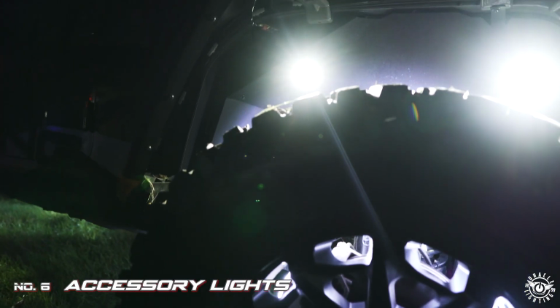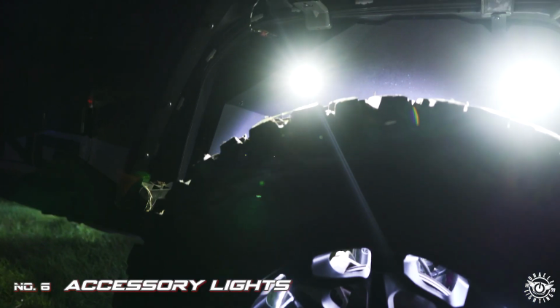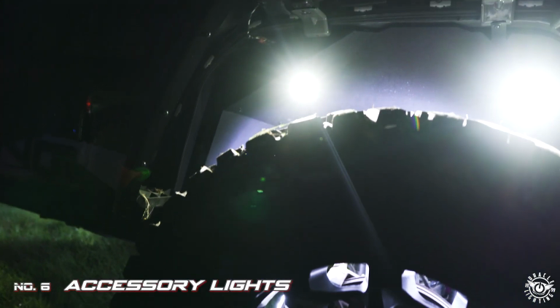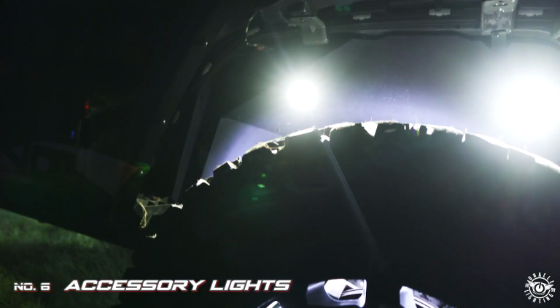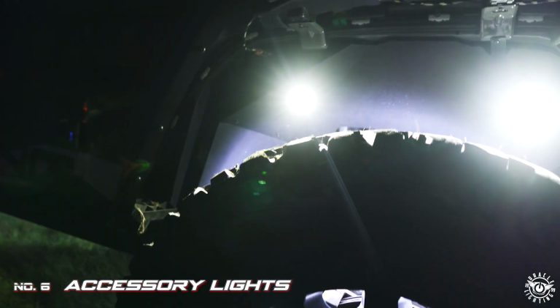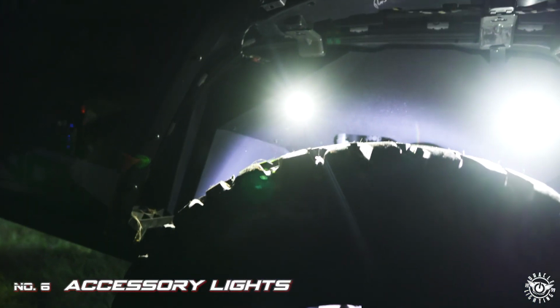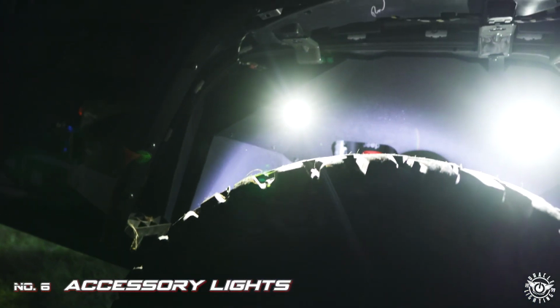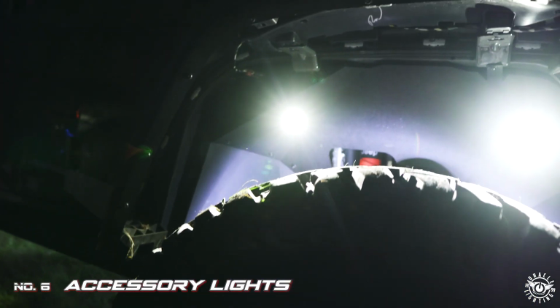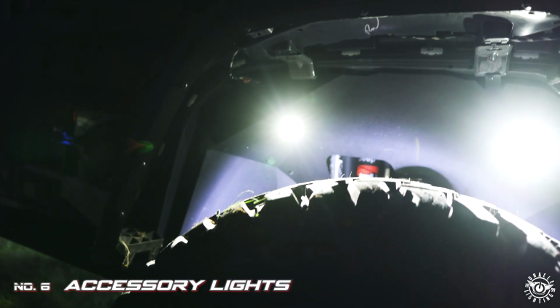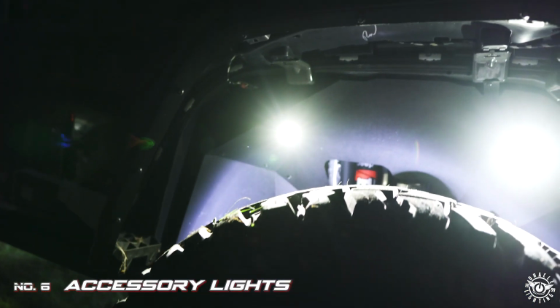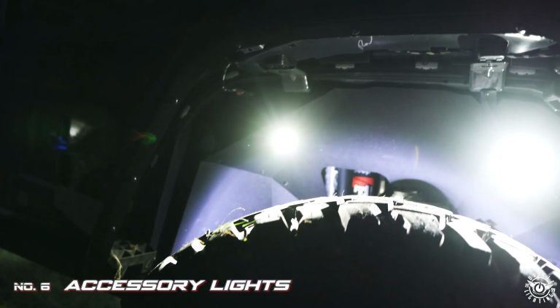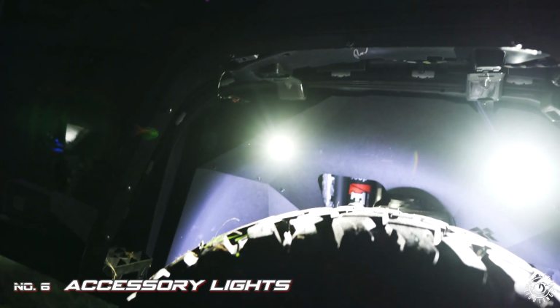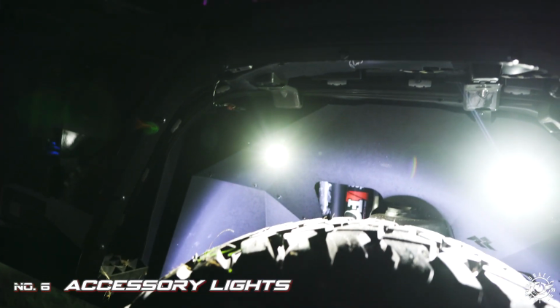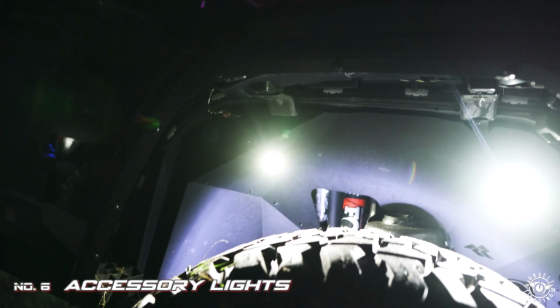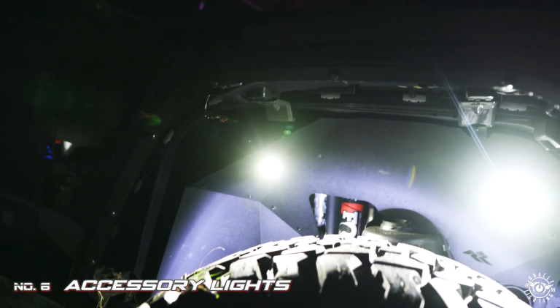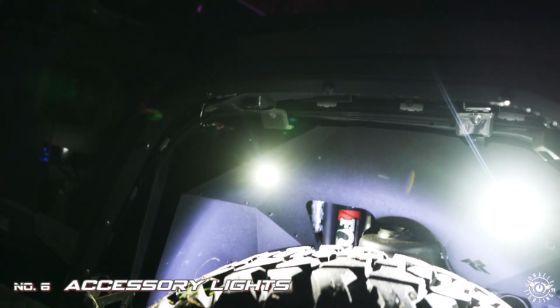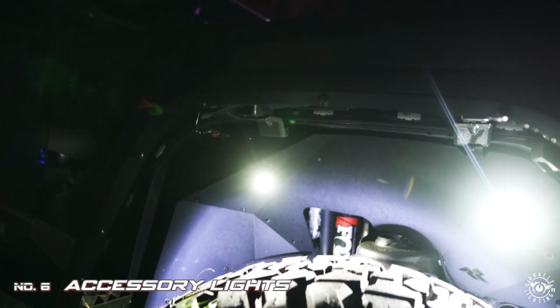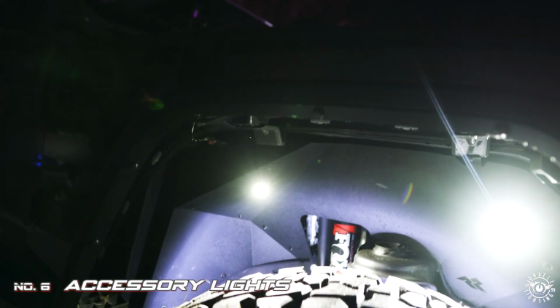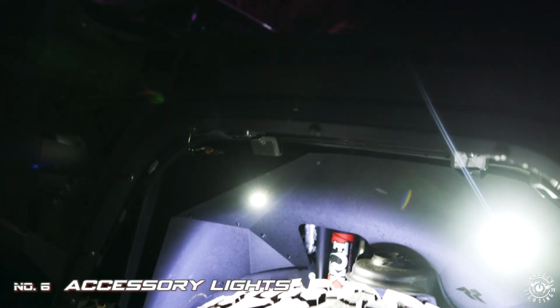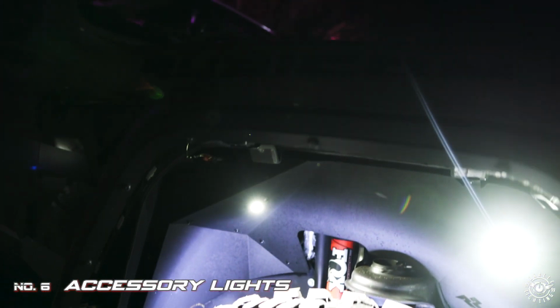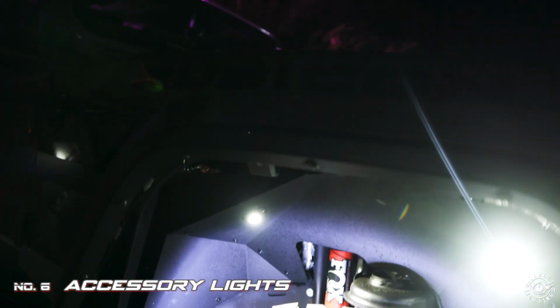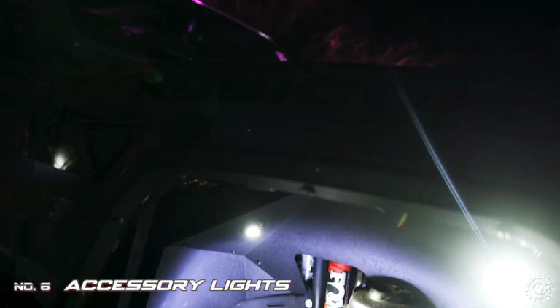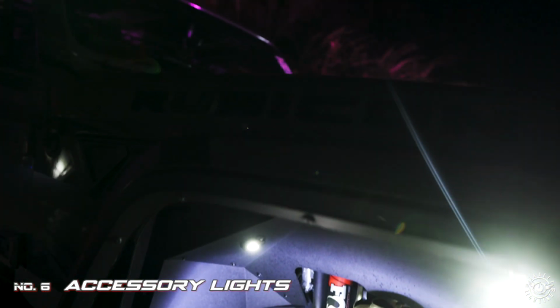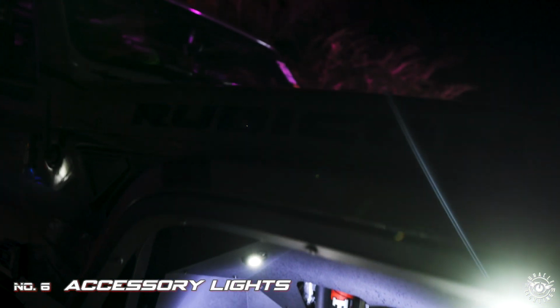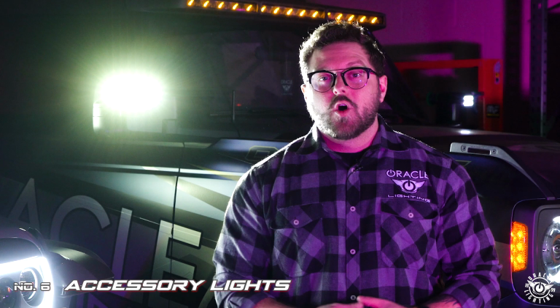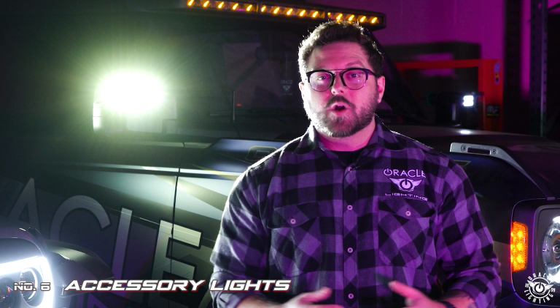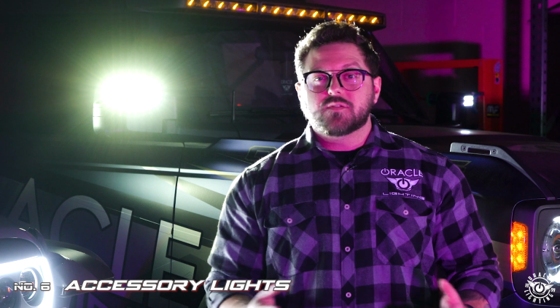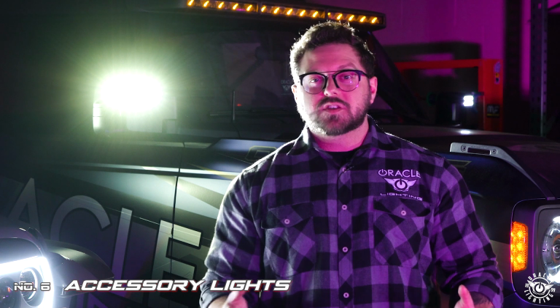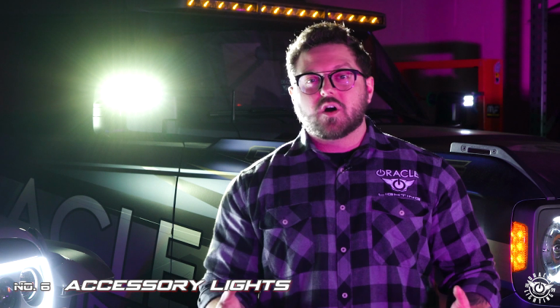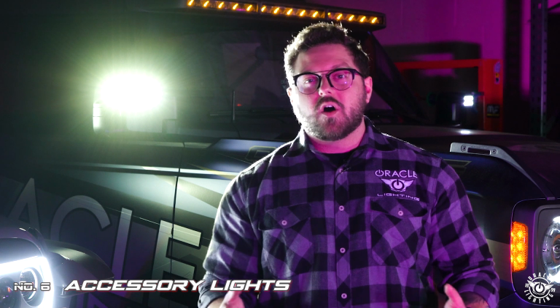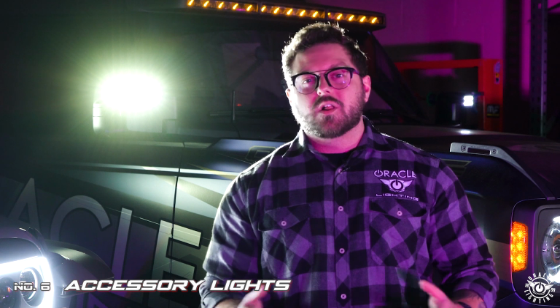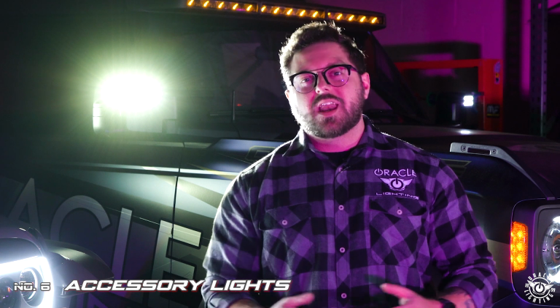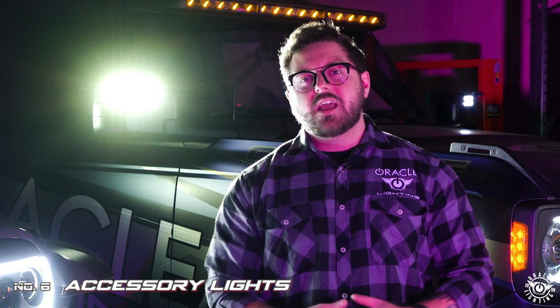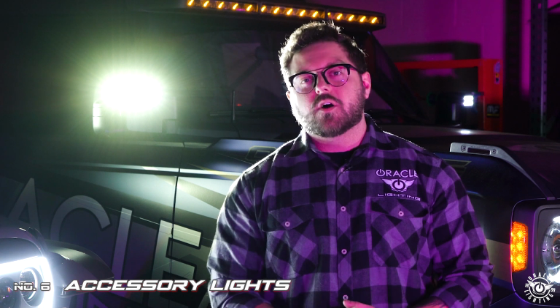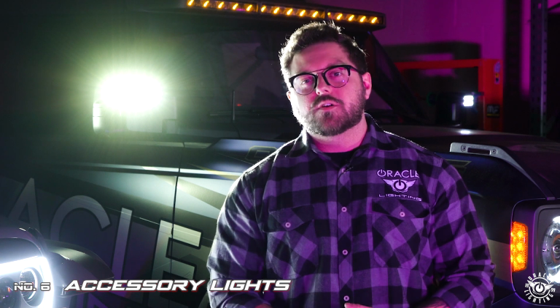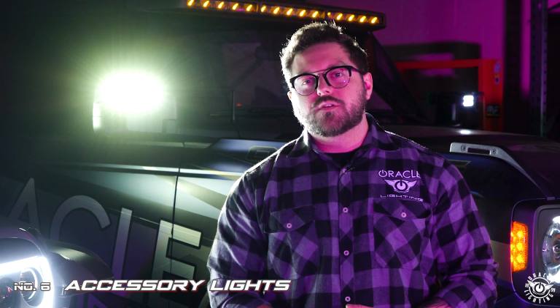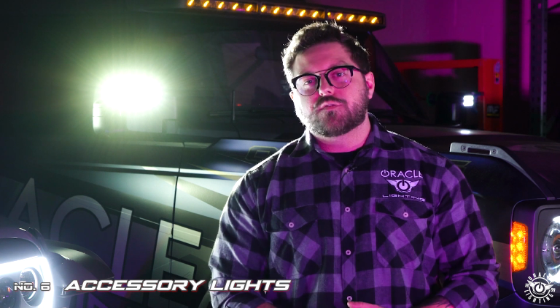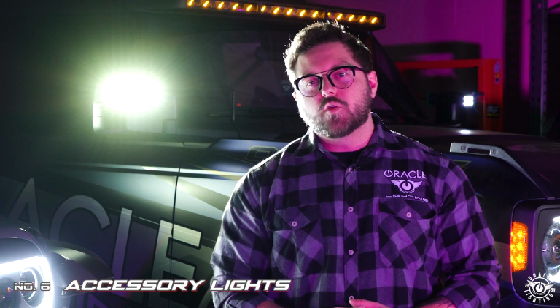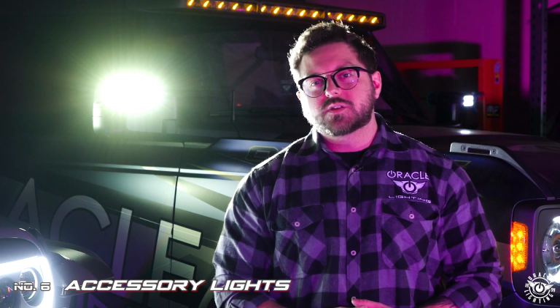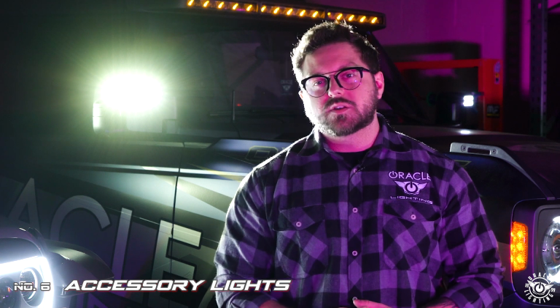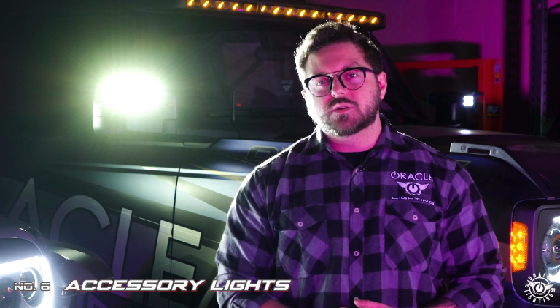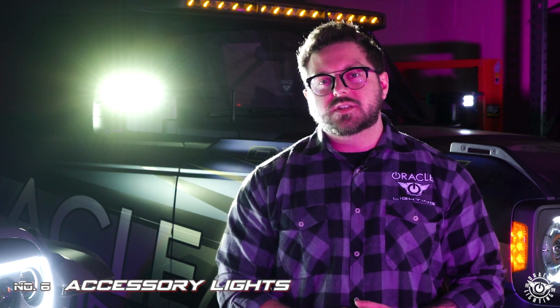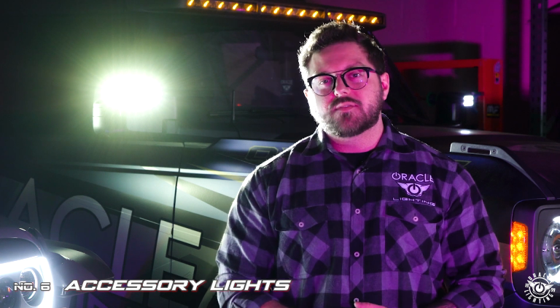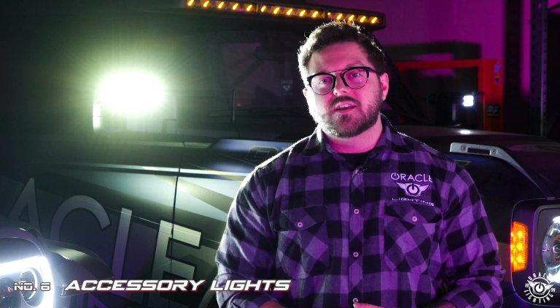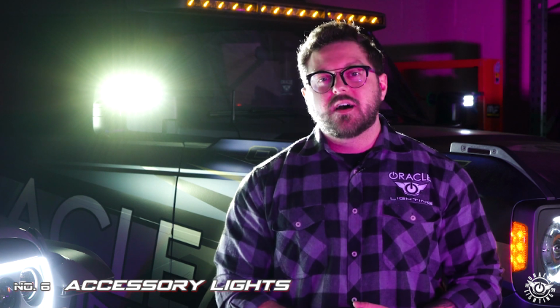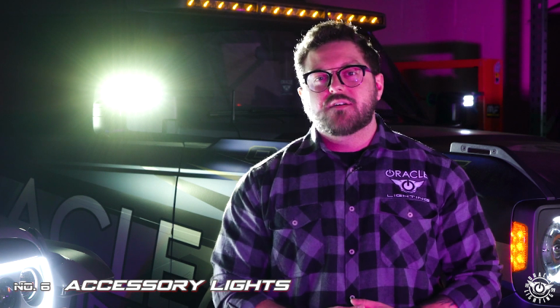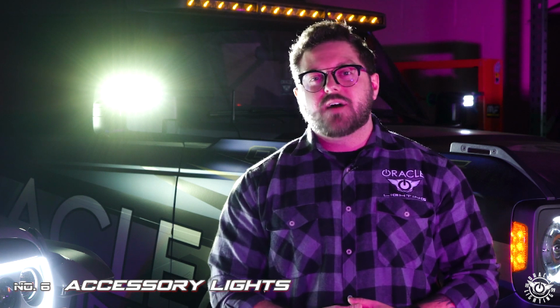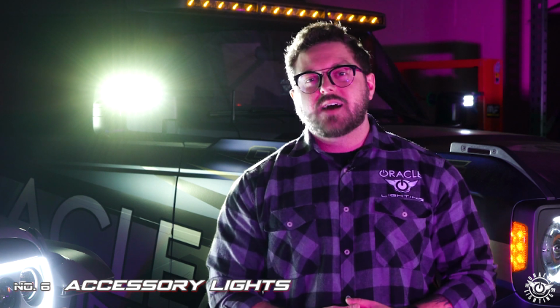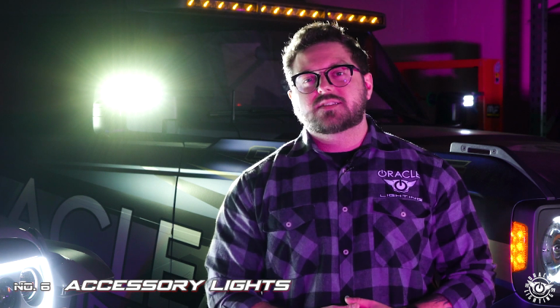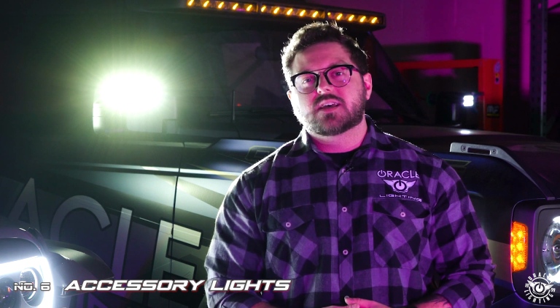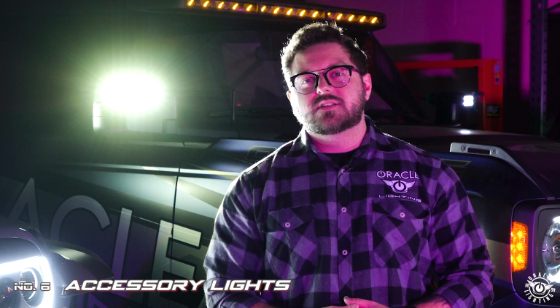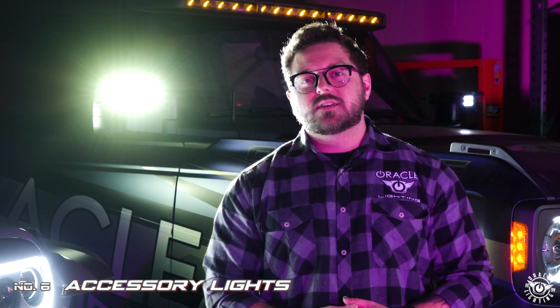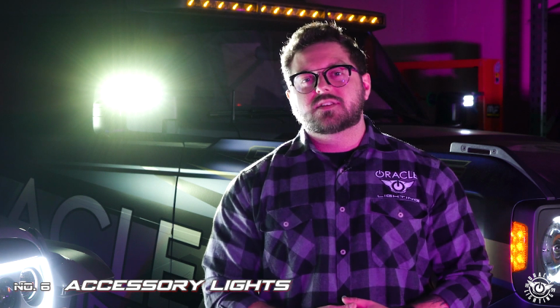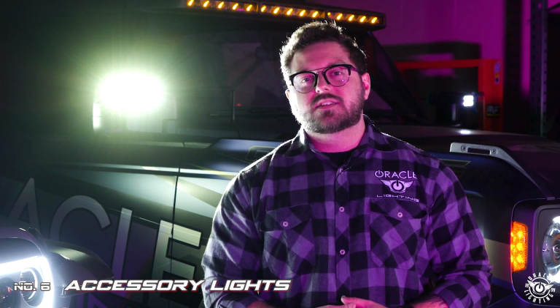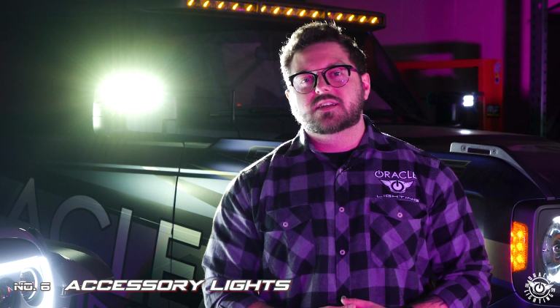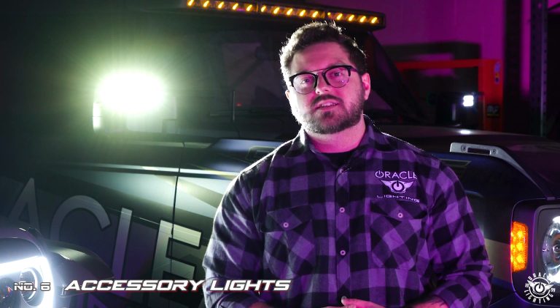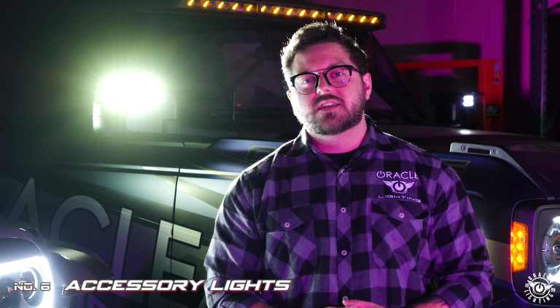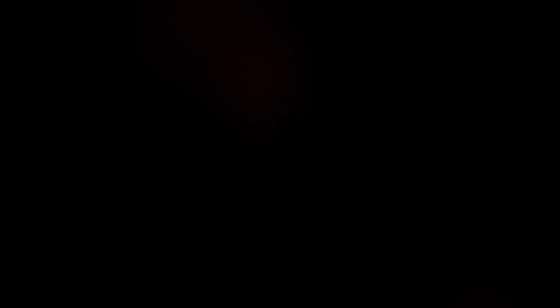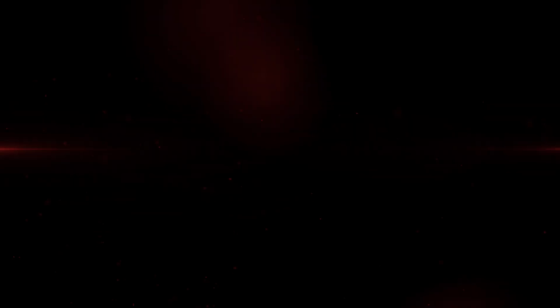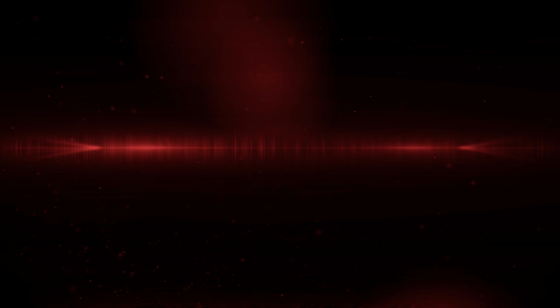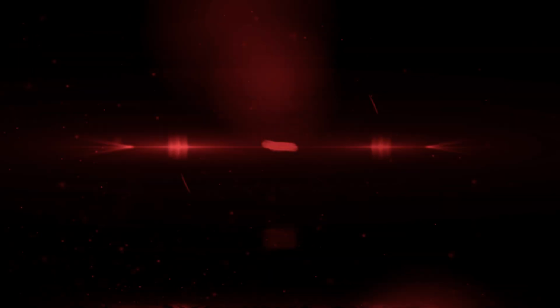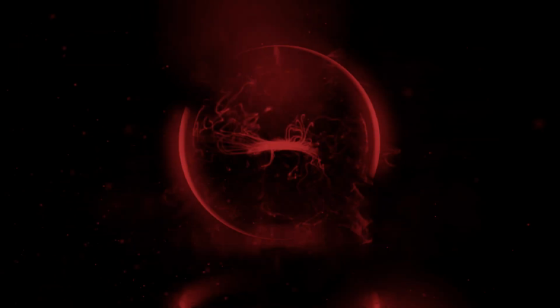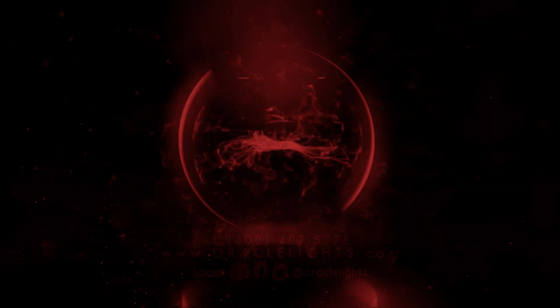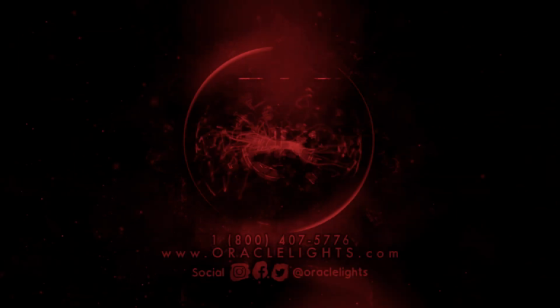Check out www.oraclelights.com or give us a call at 800-407-5776 and check out our social.